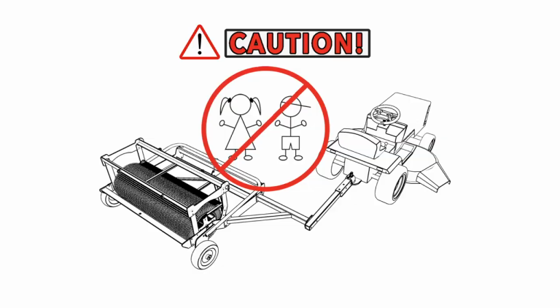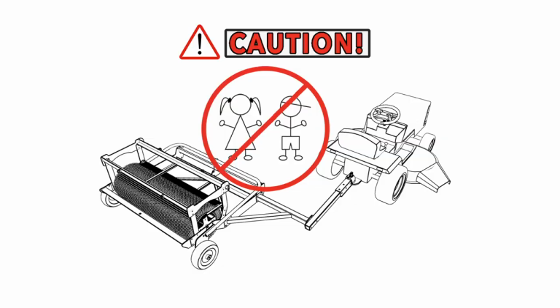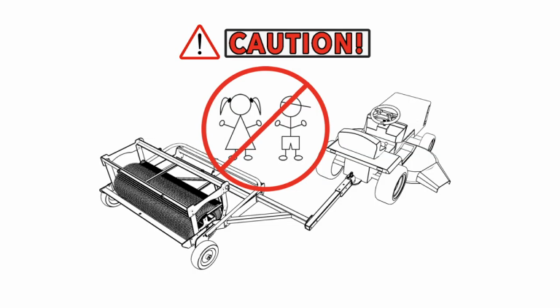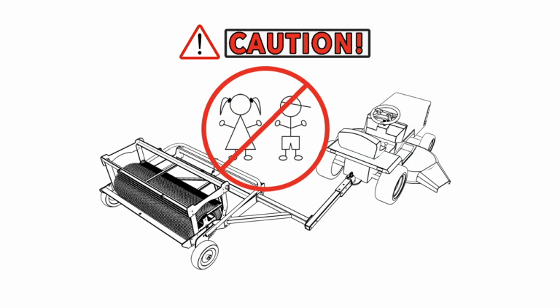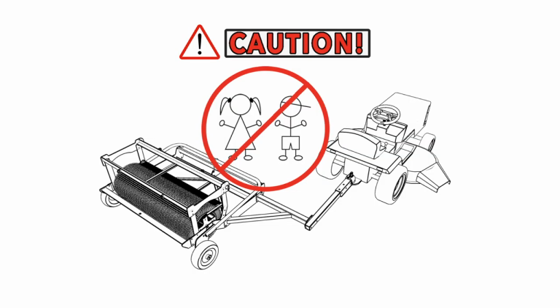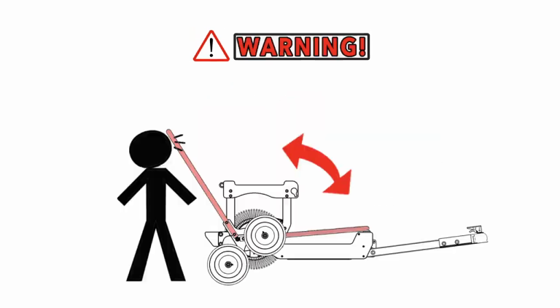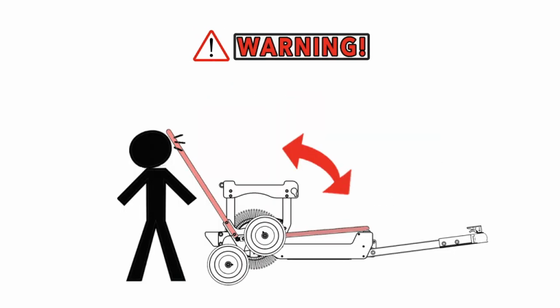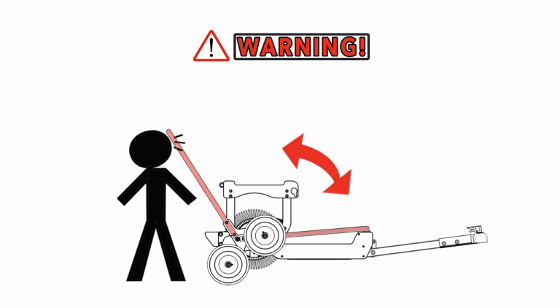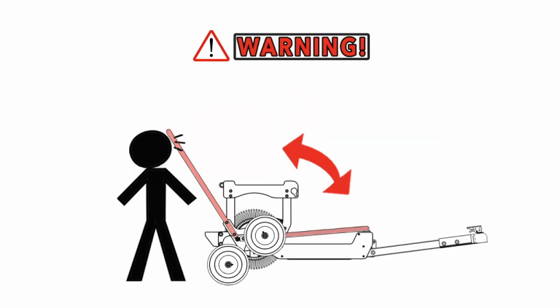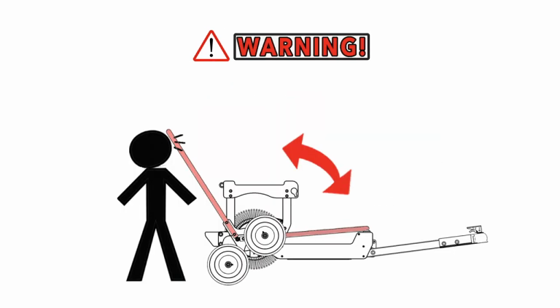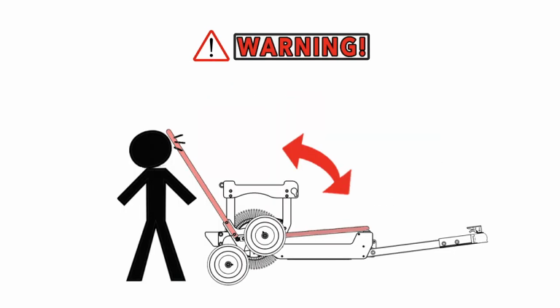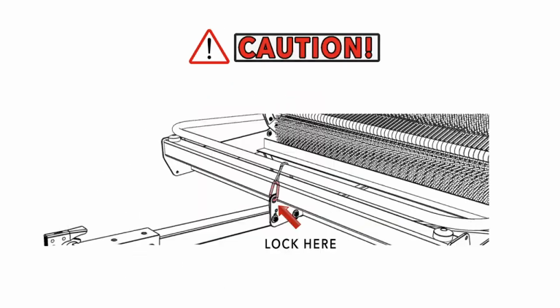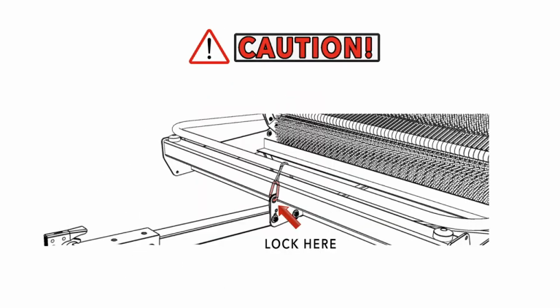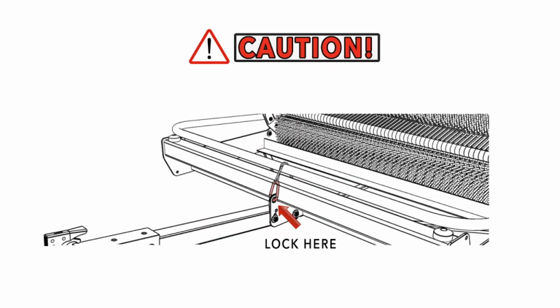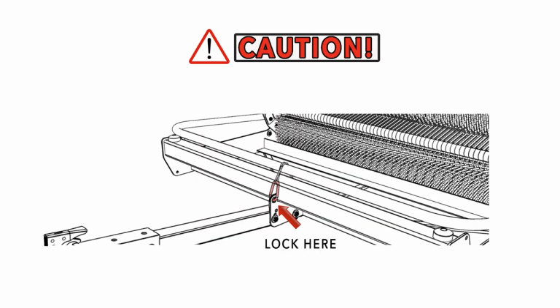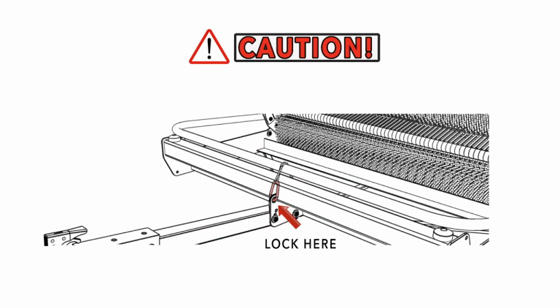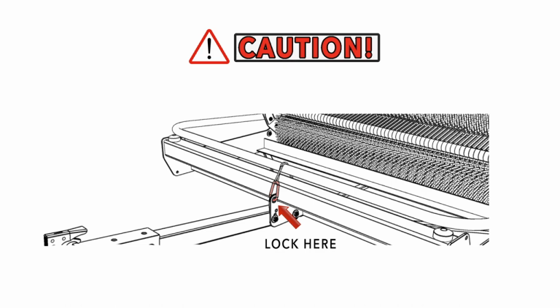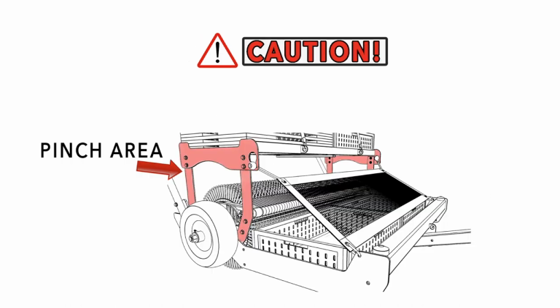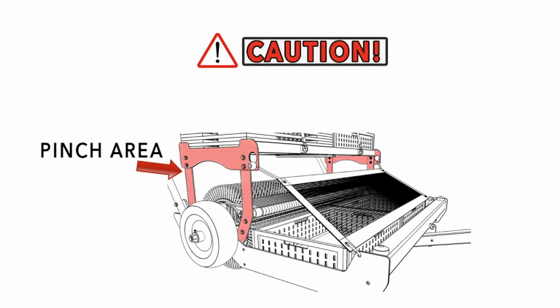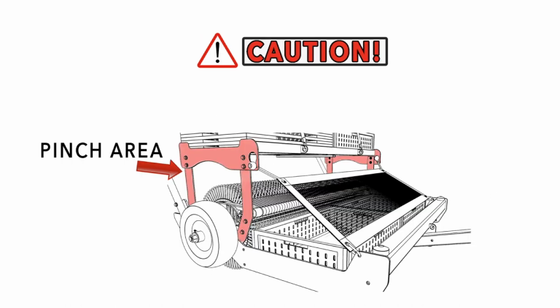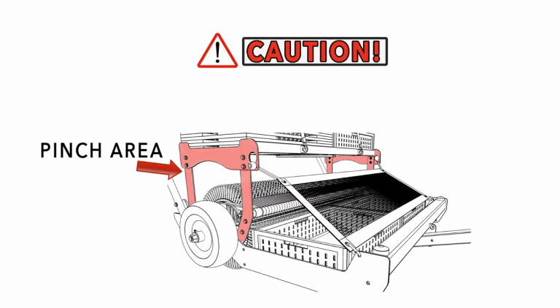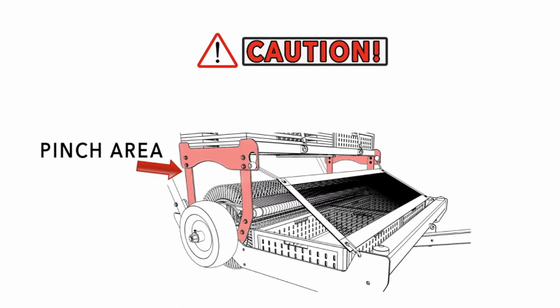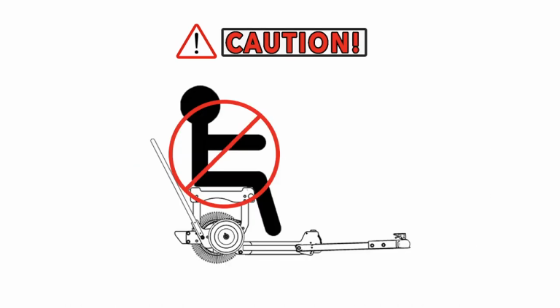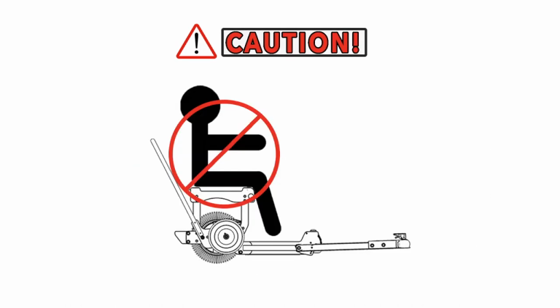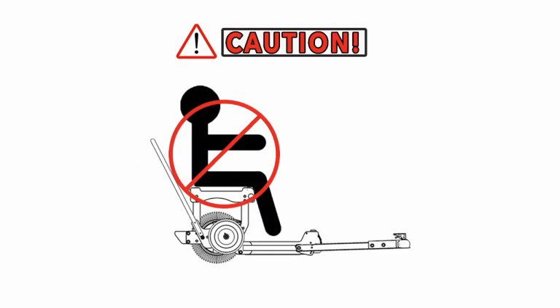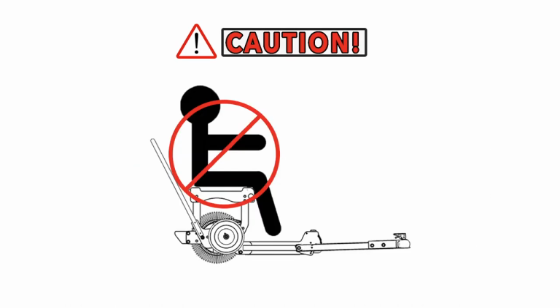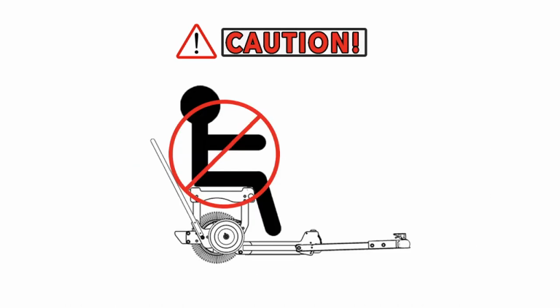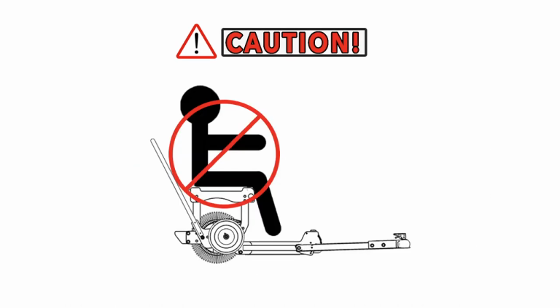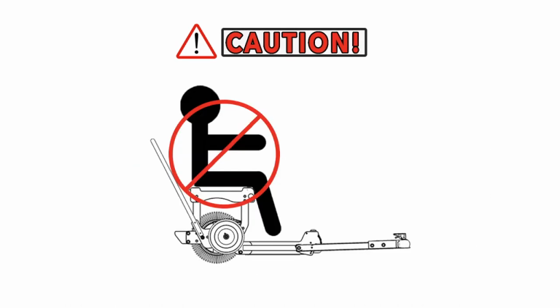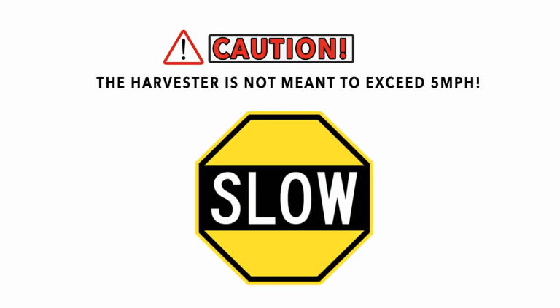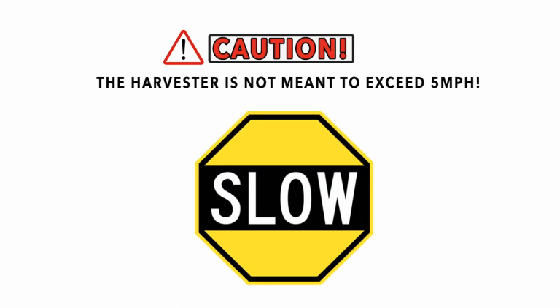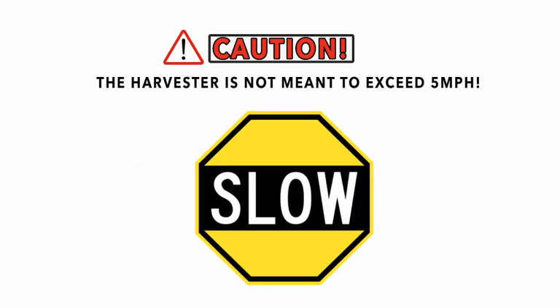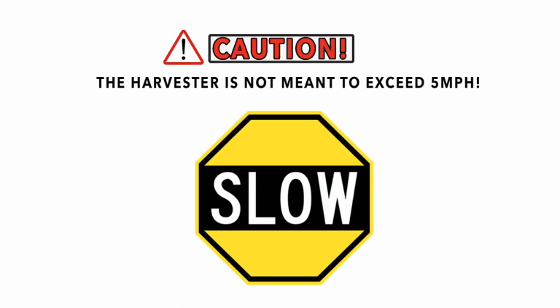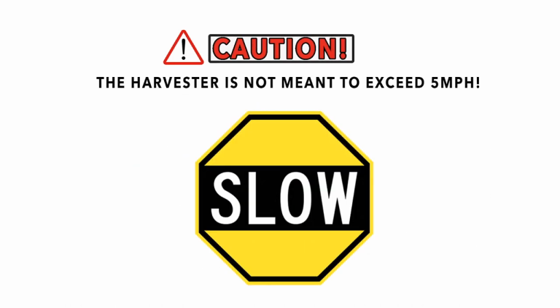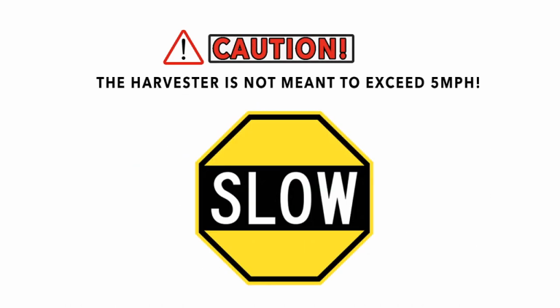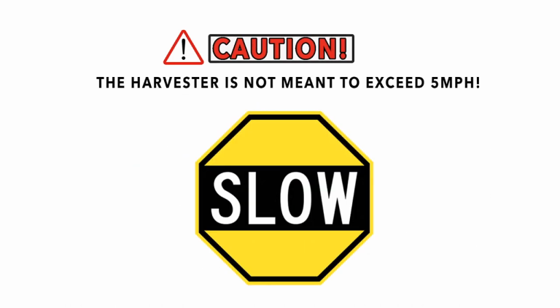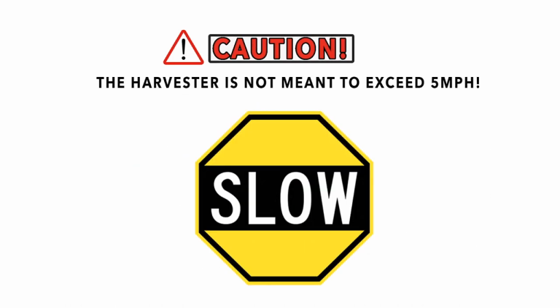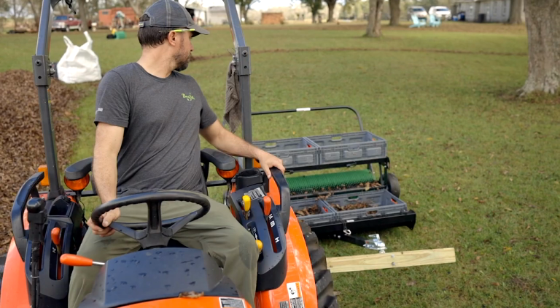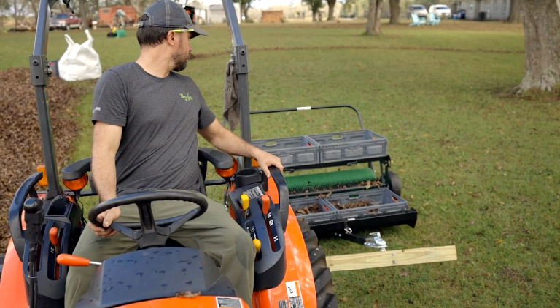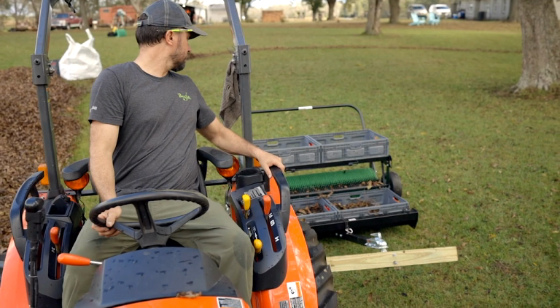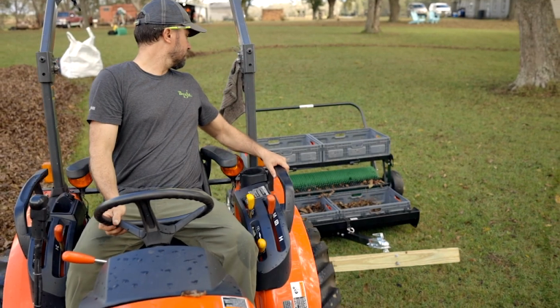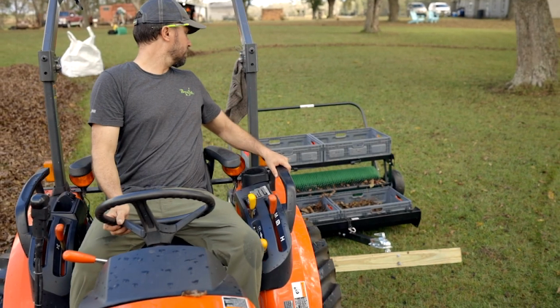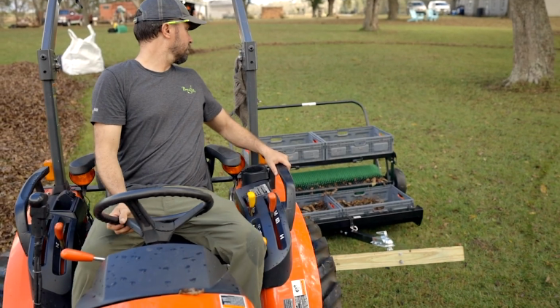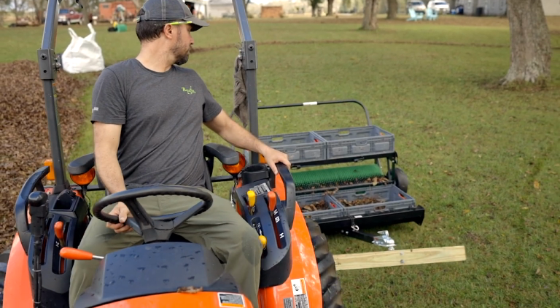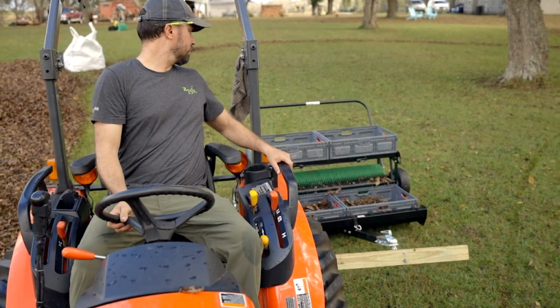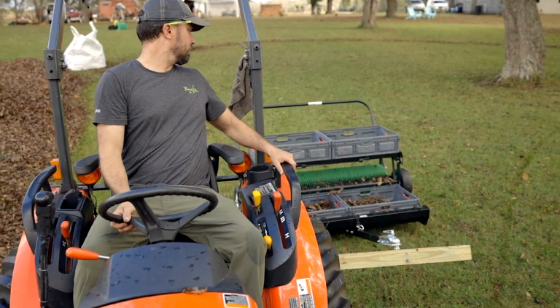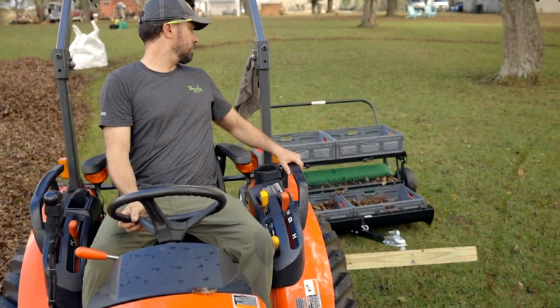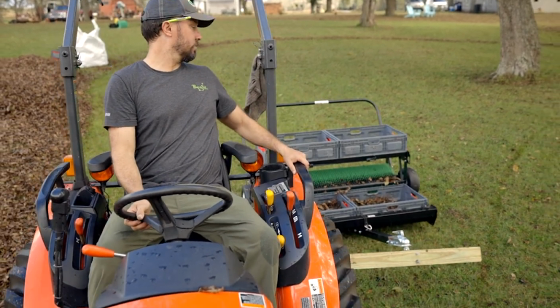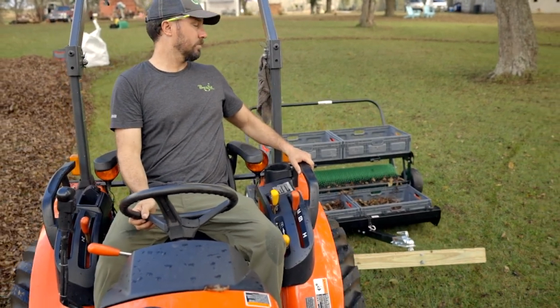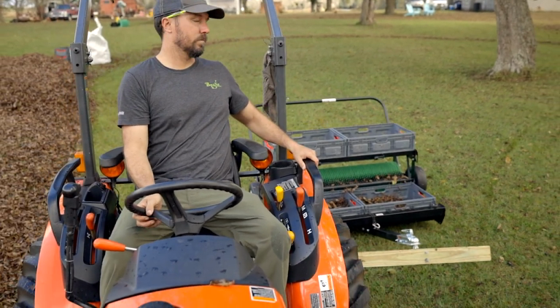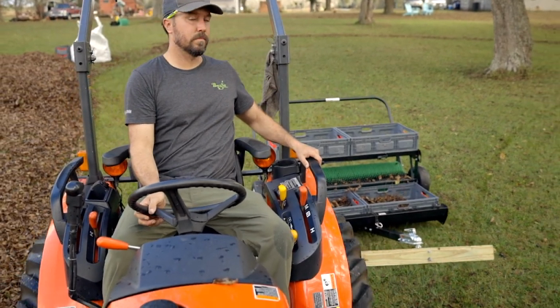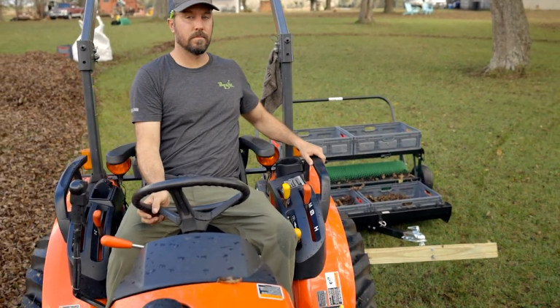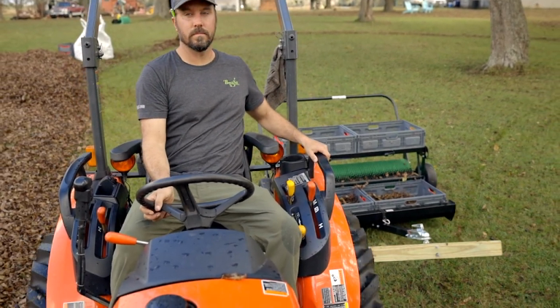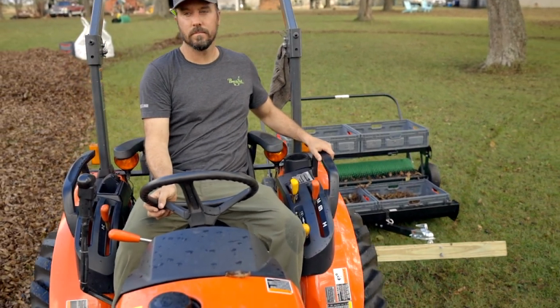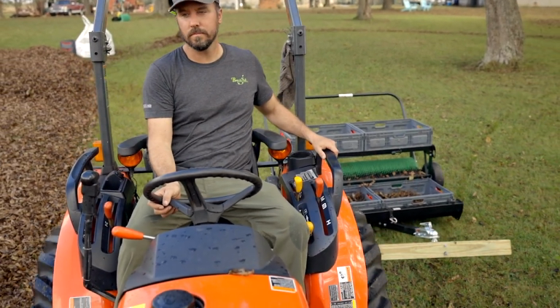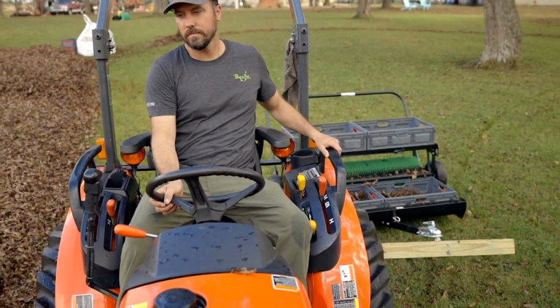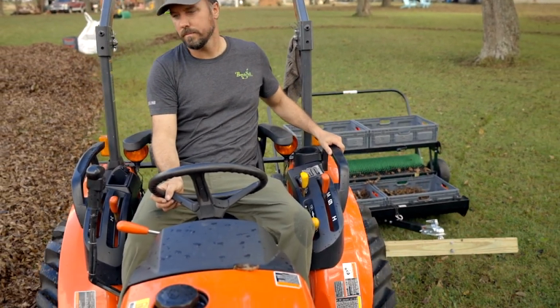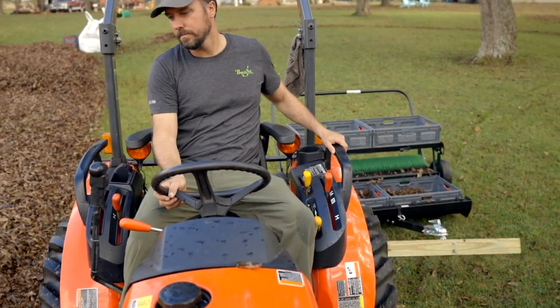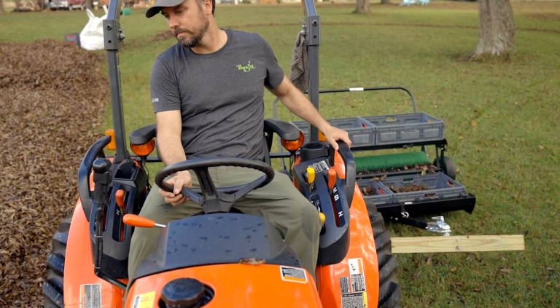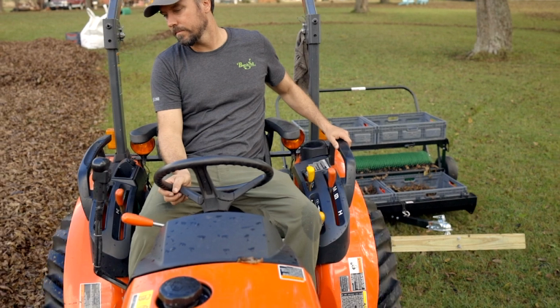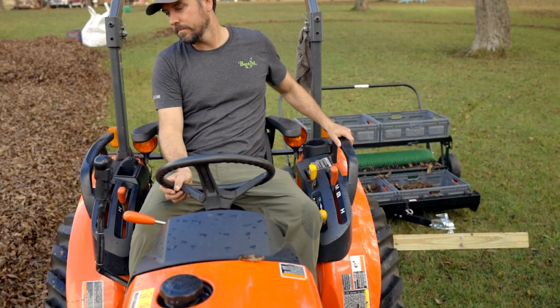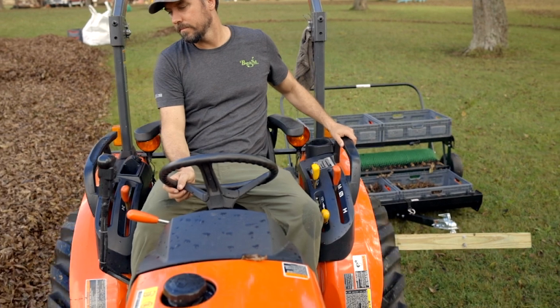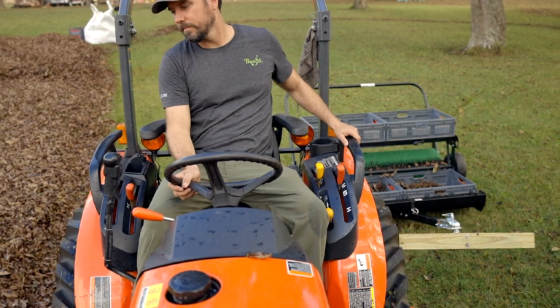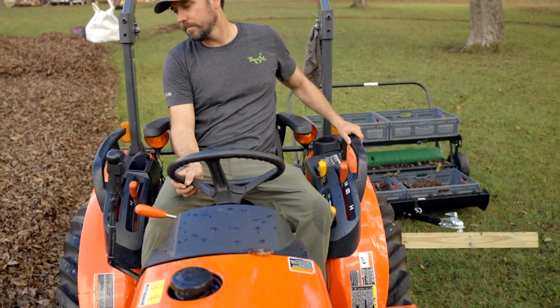Please read the safety section in the Quick Start Instruction Manual that came with your harvester. If you have any questions, please call or email us.